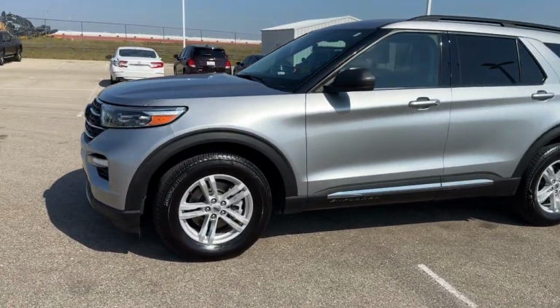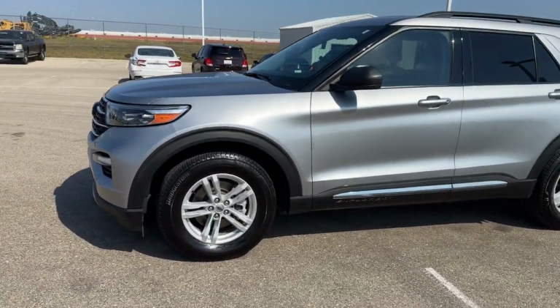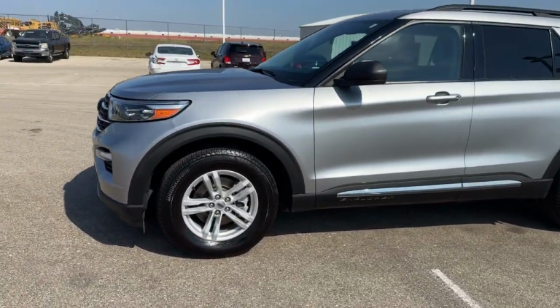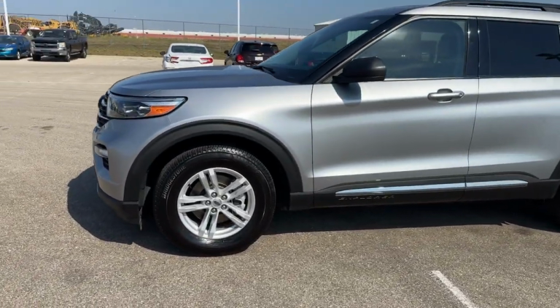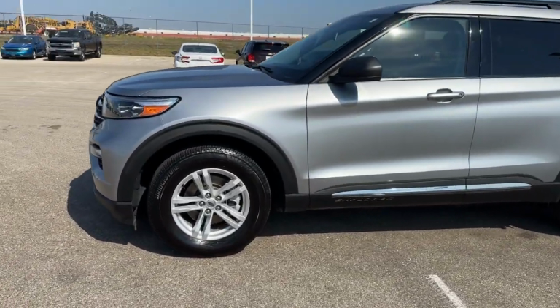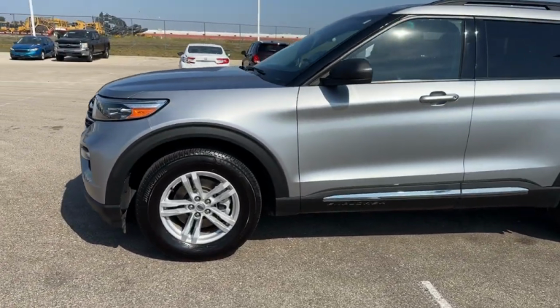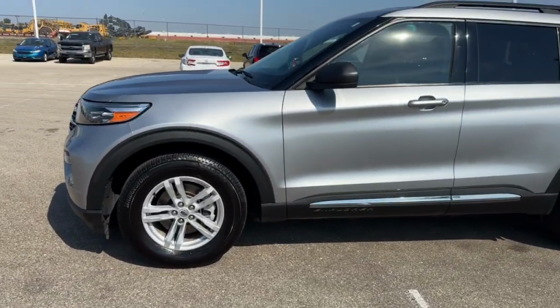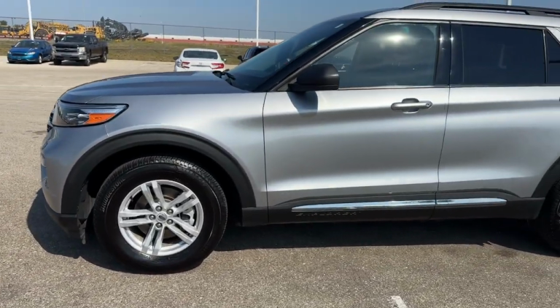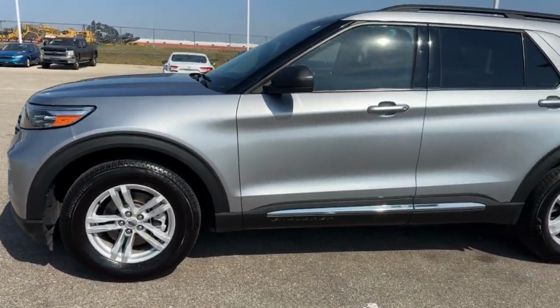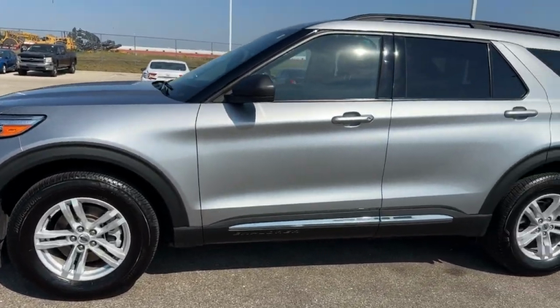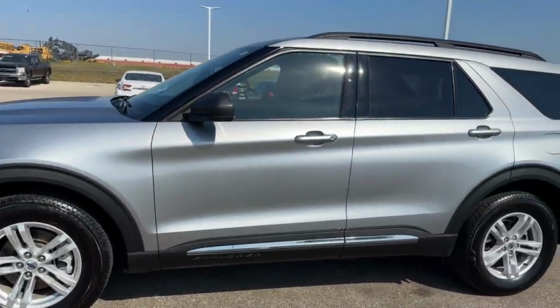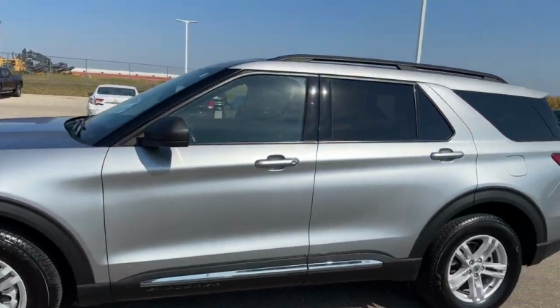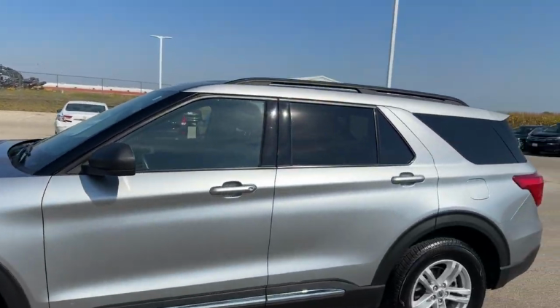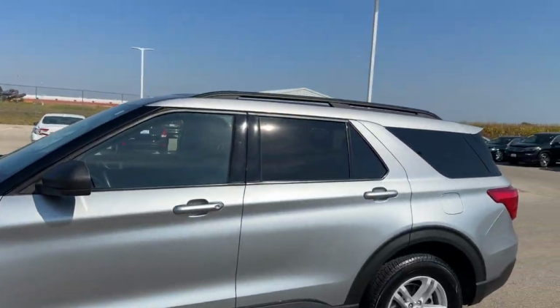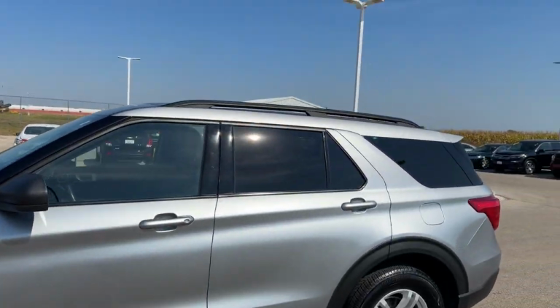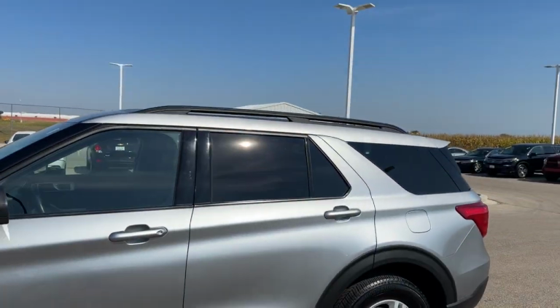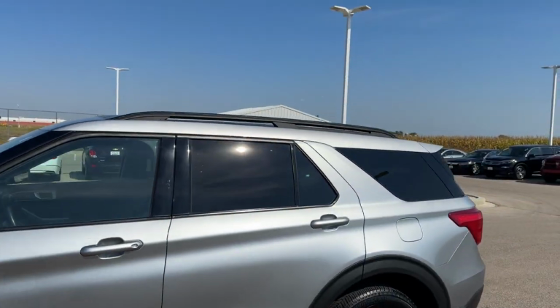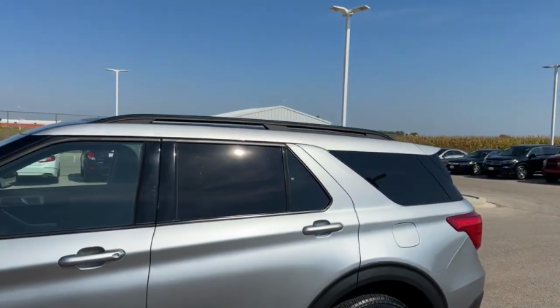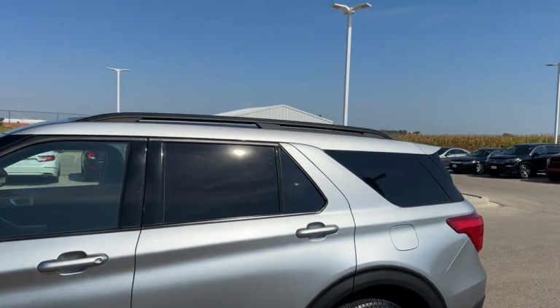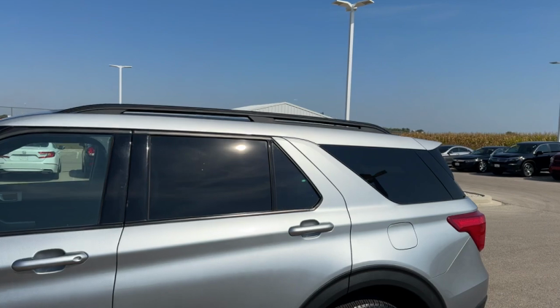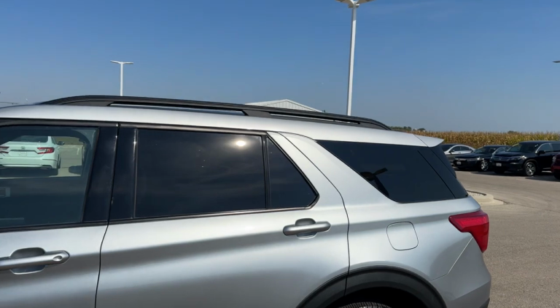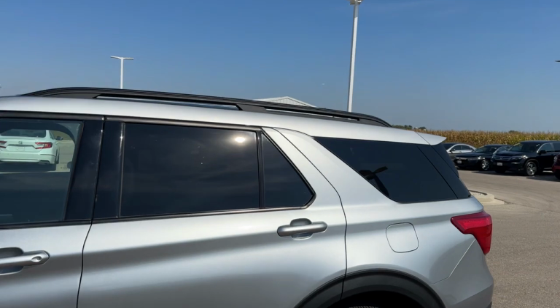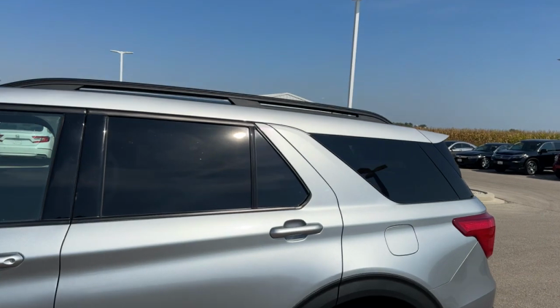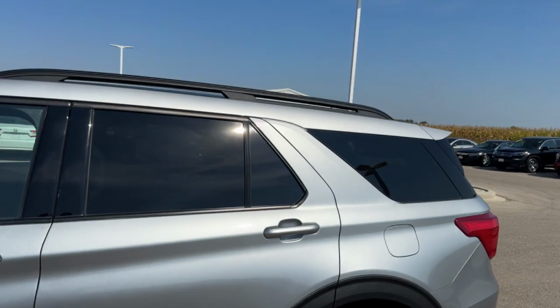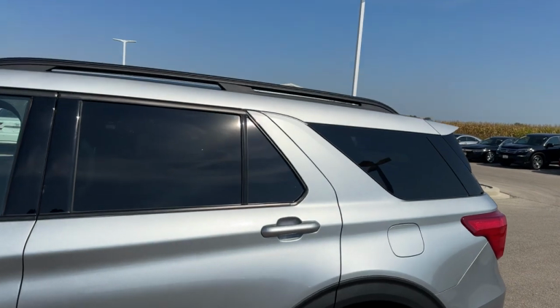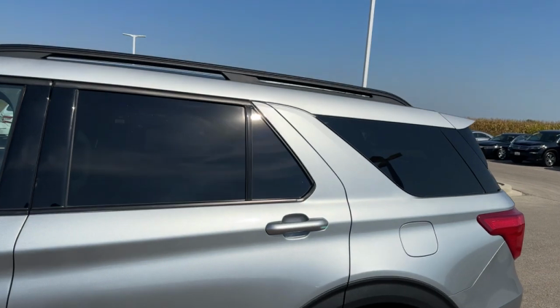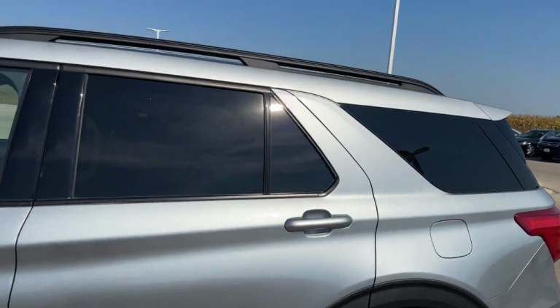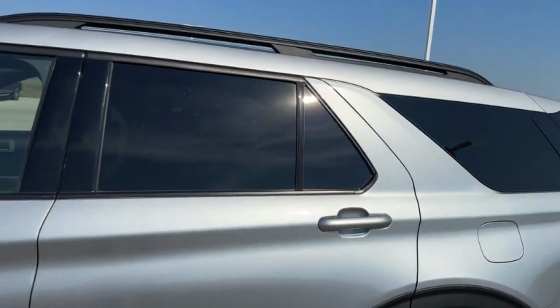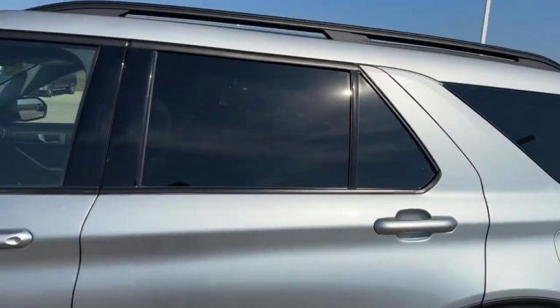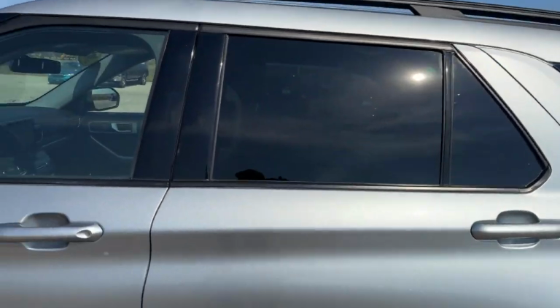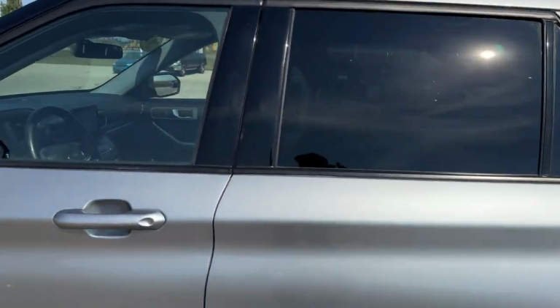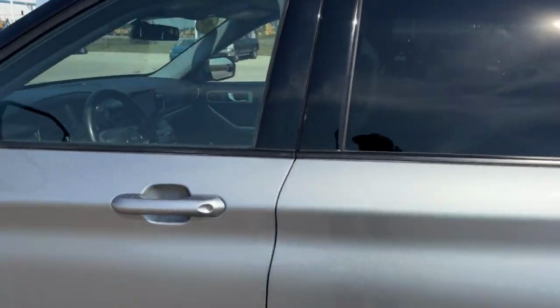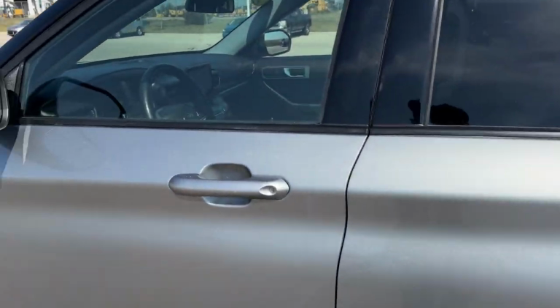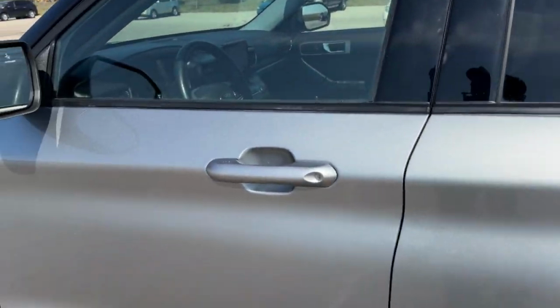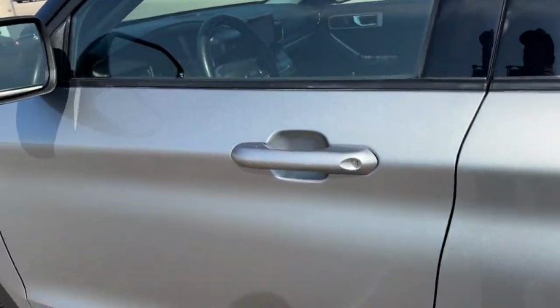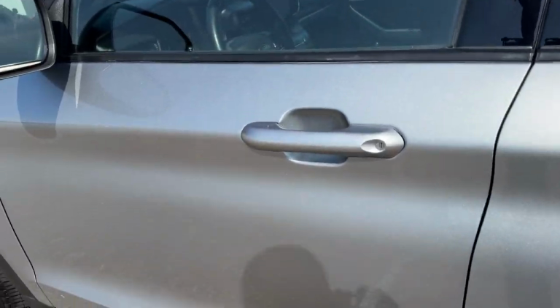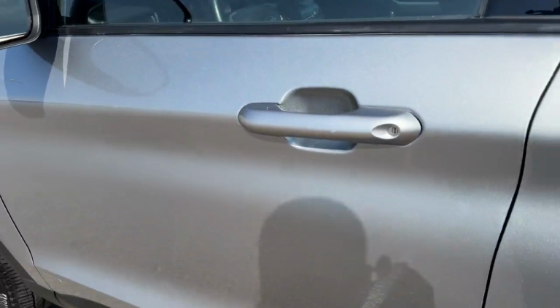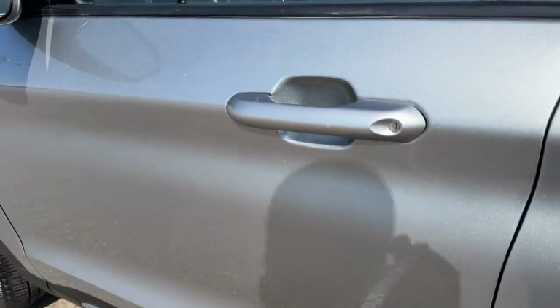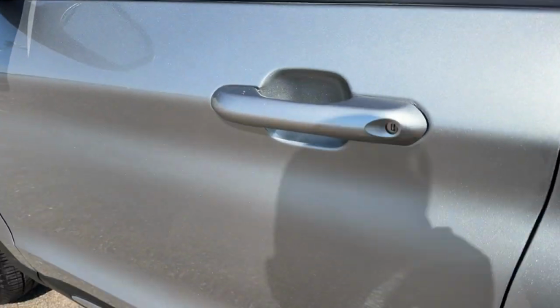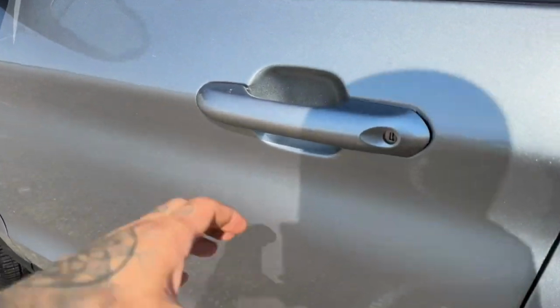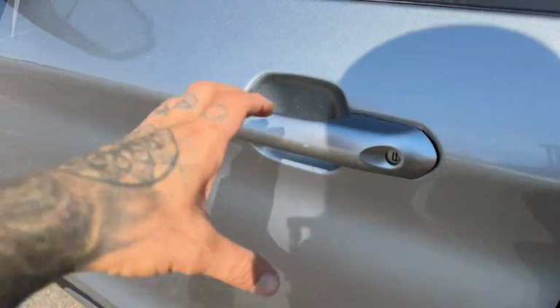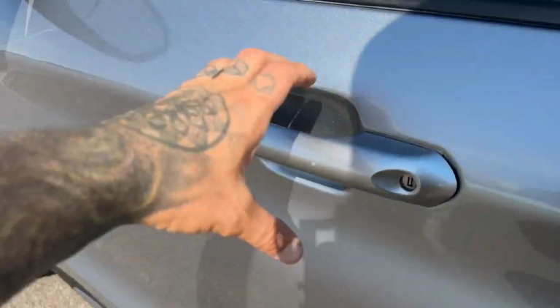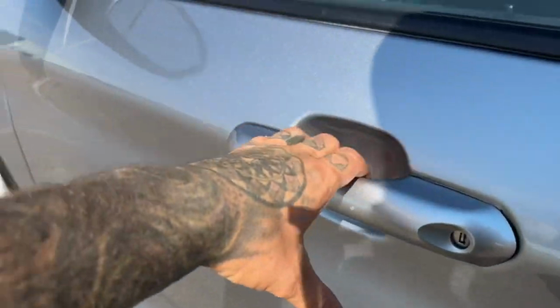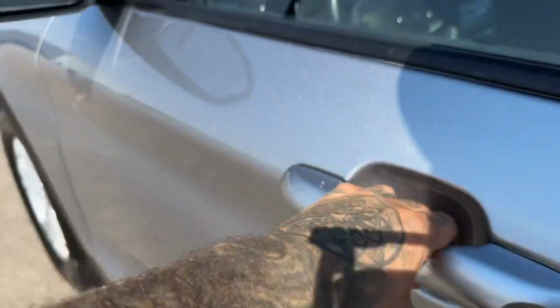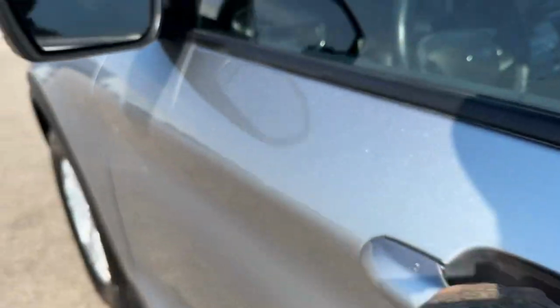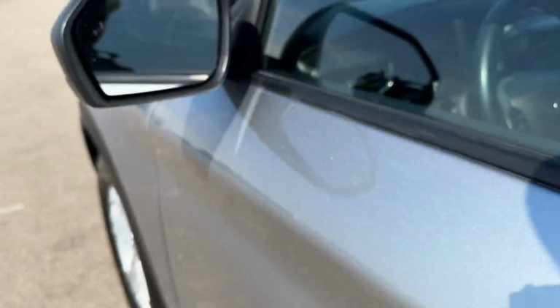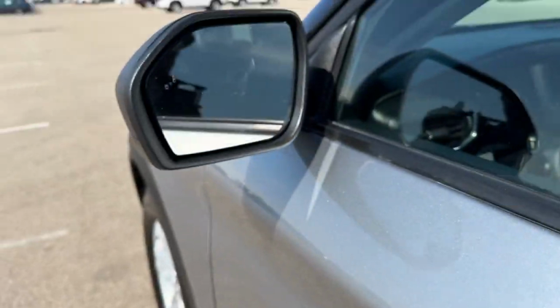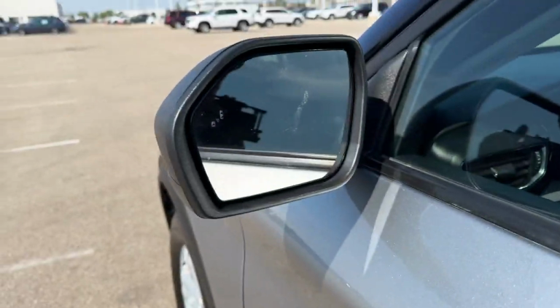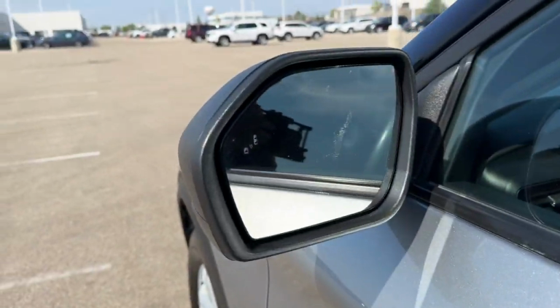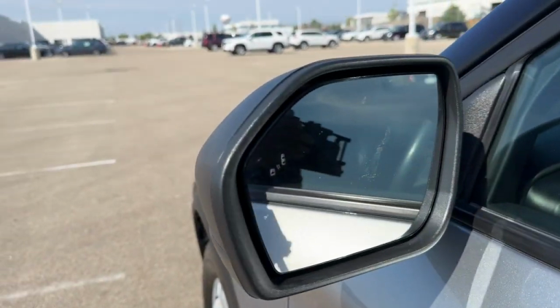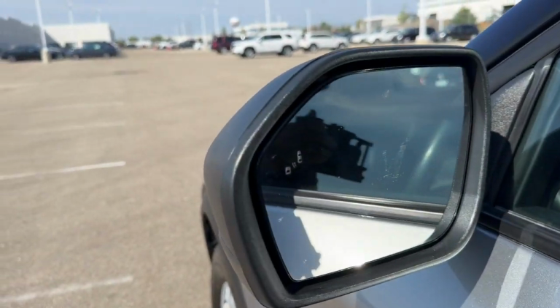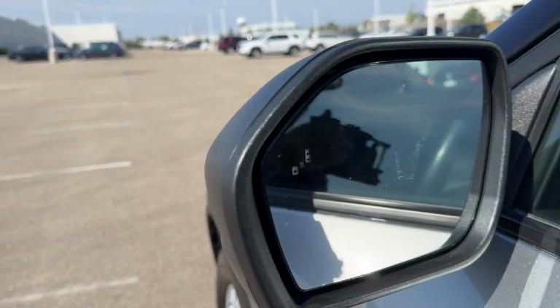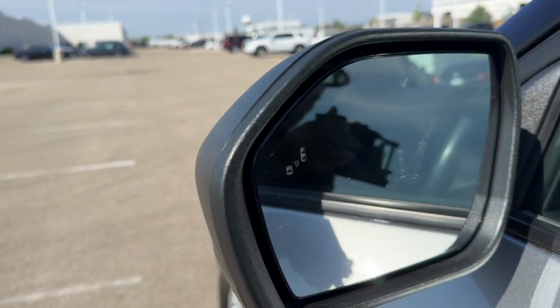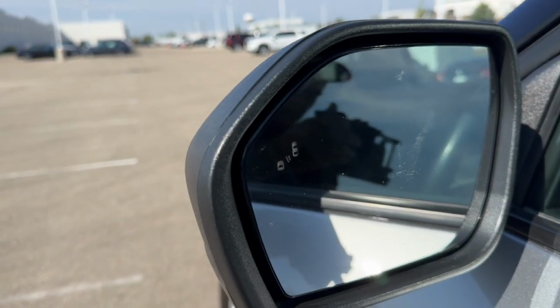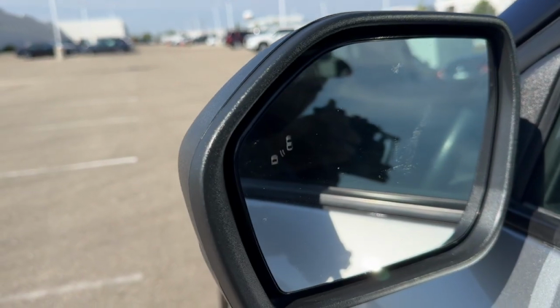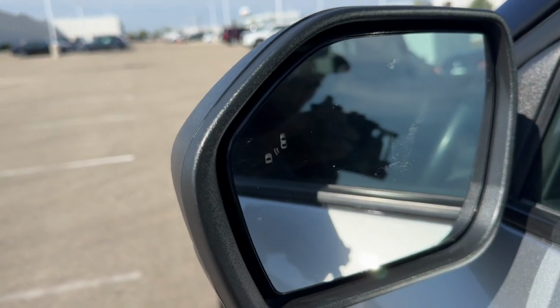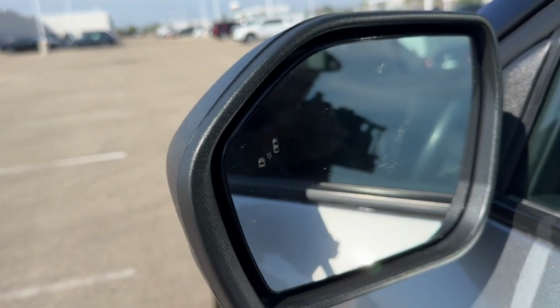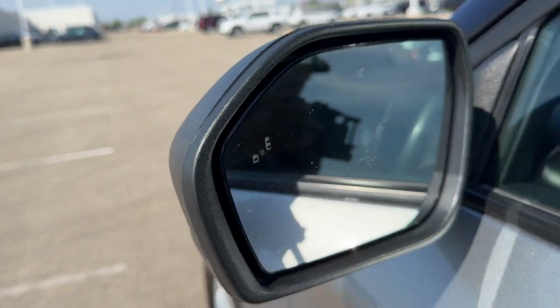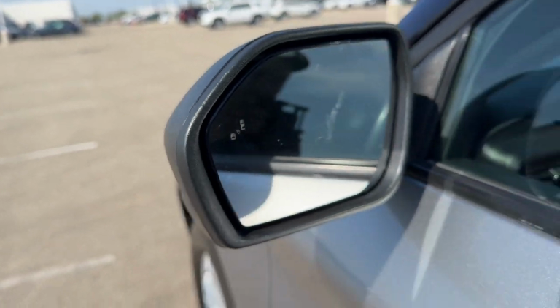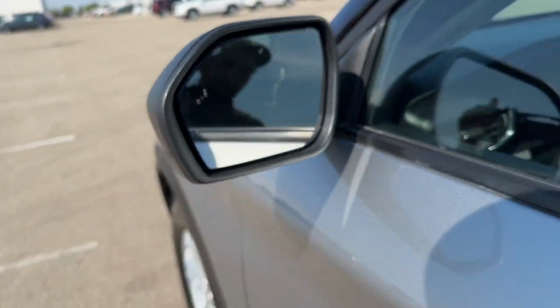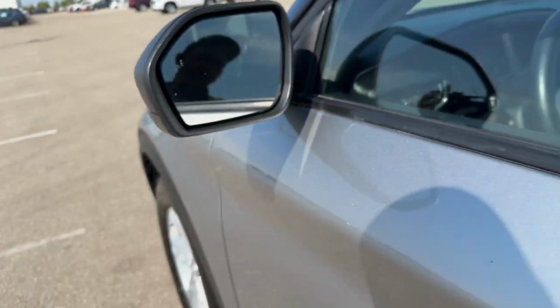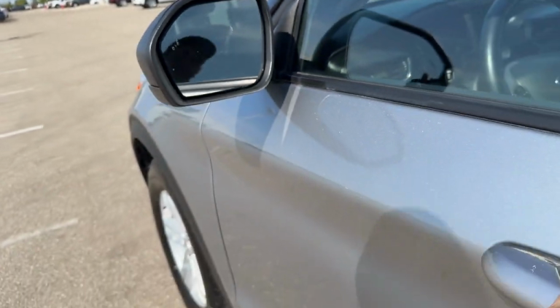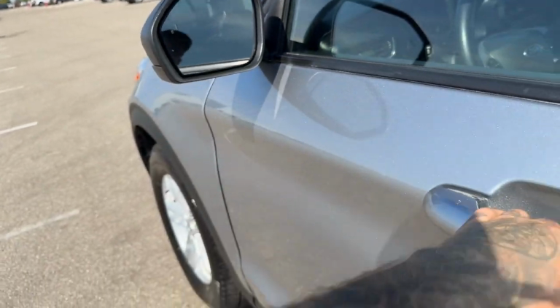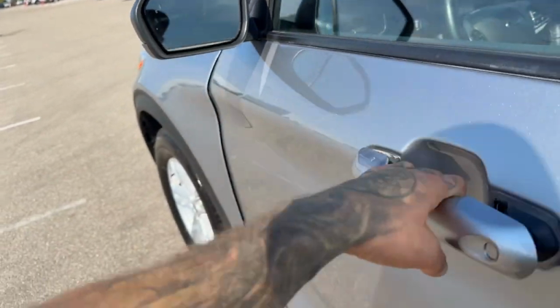Nice chrome wheels. You got the roof rails, tinted back windows, keyless entry and remote start, and blind spot monitors.